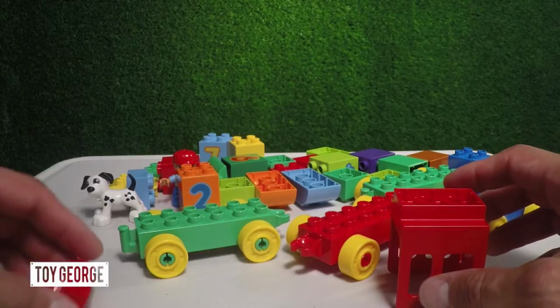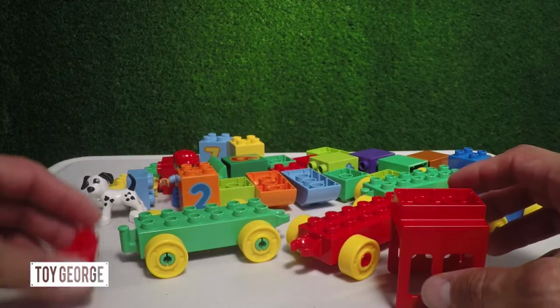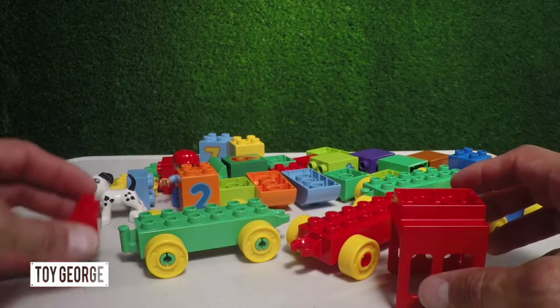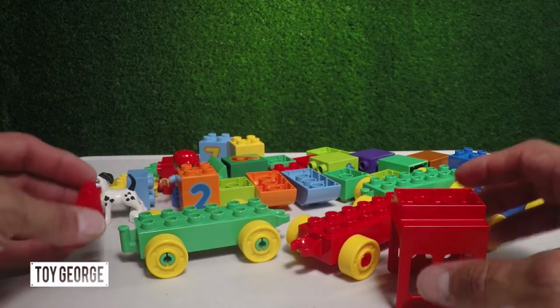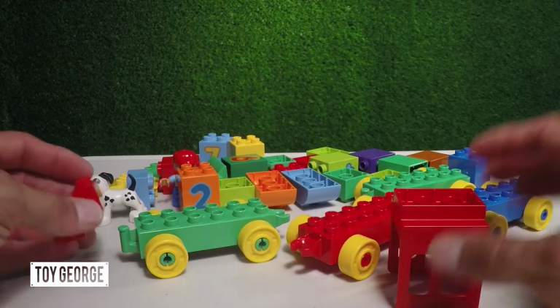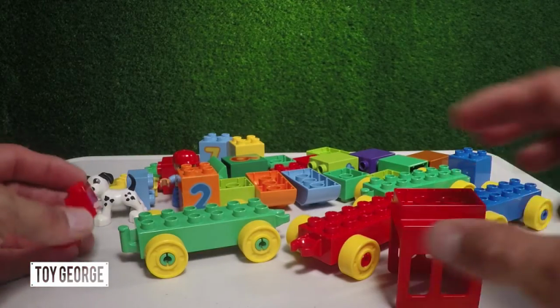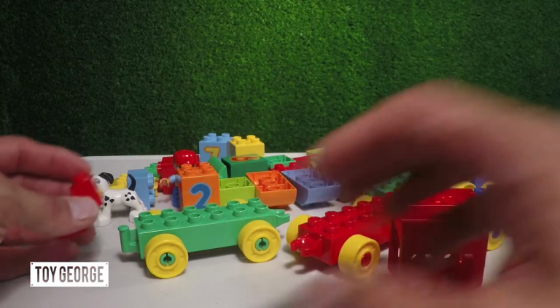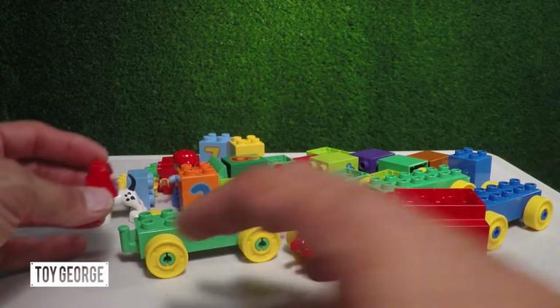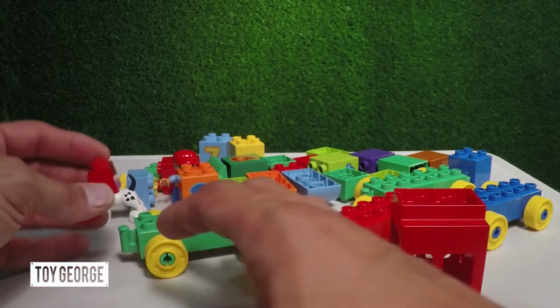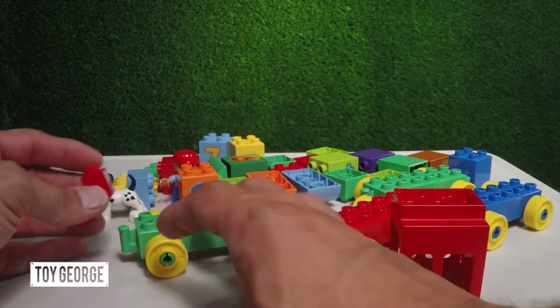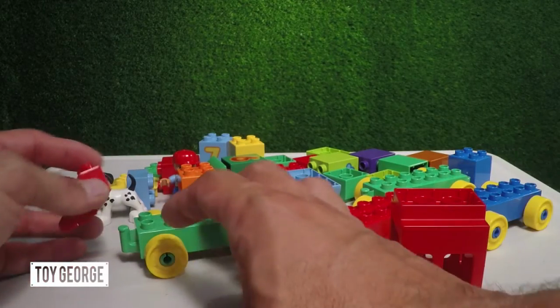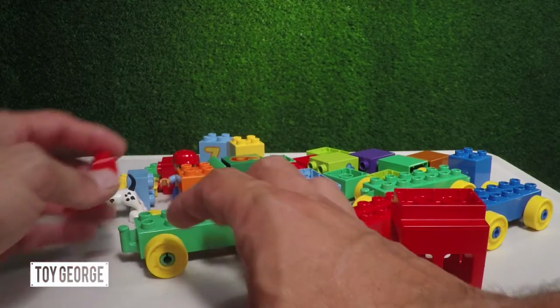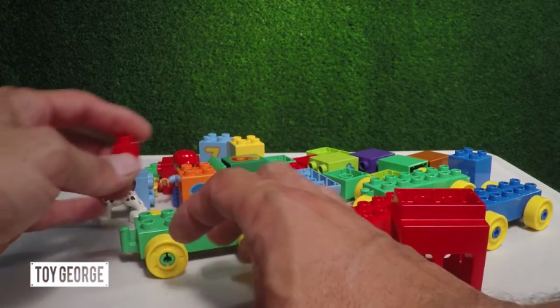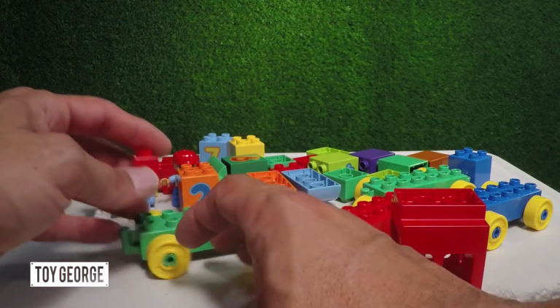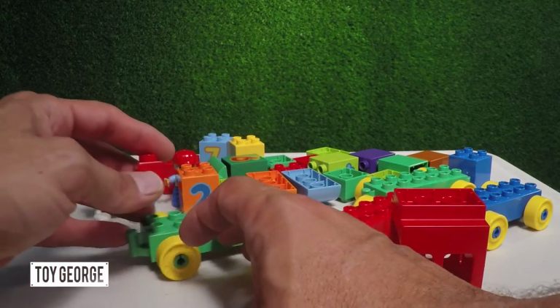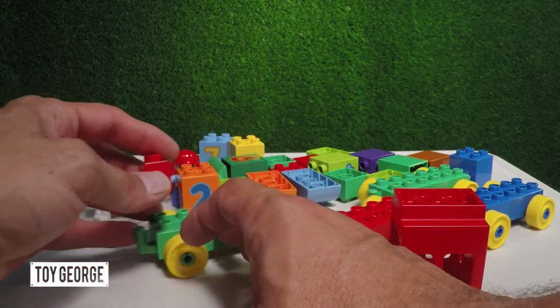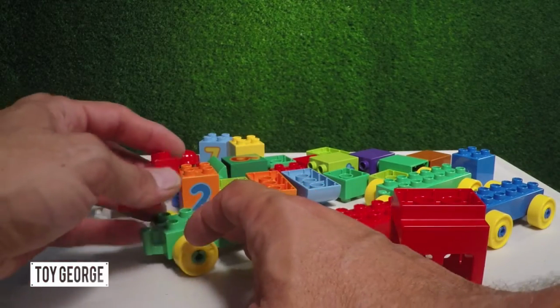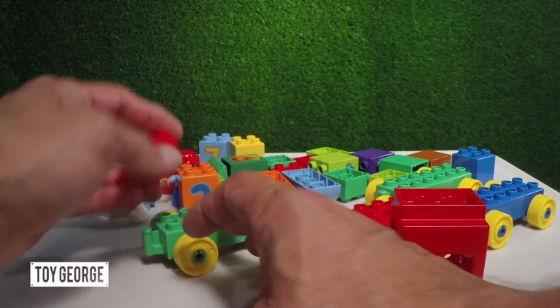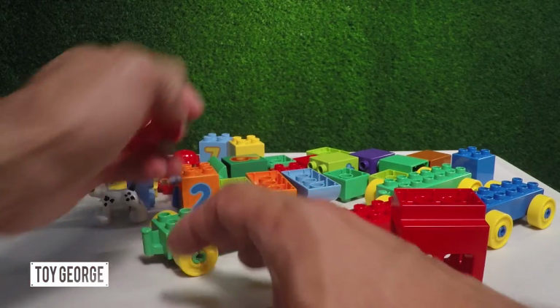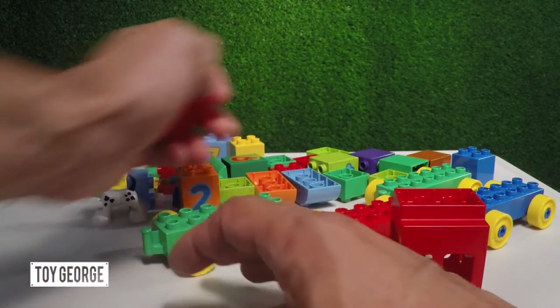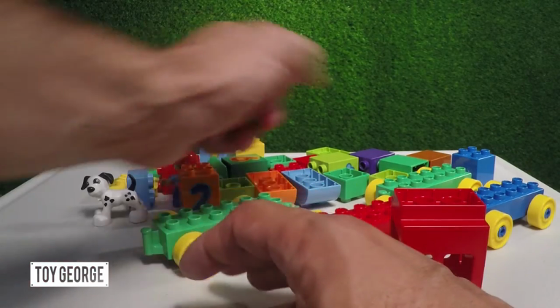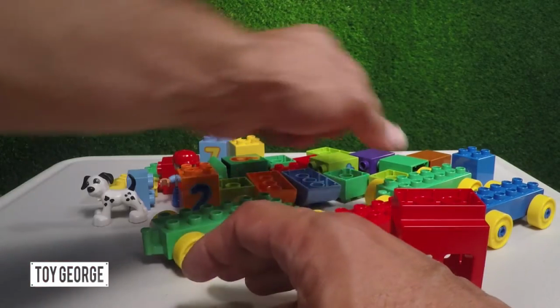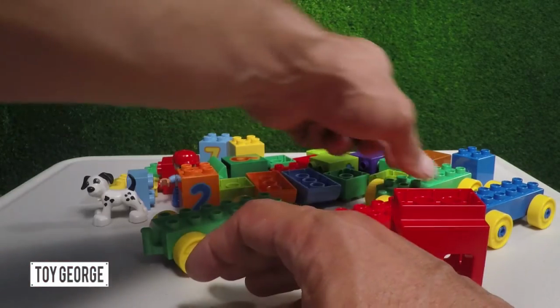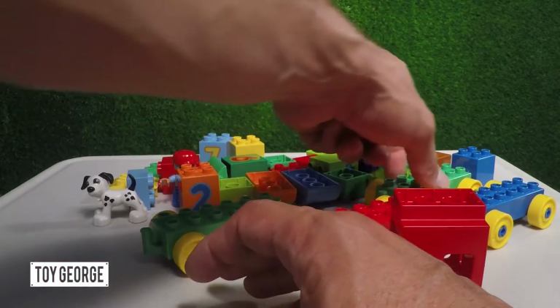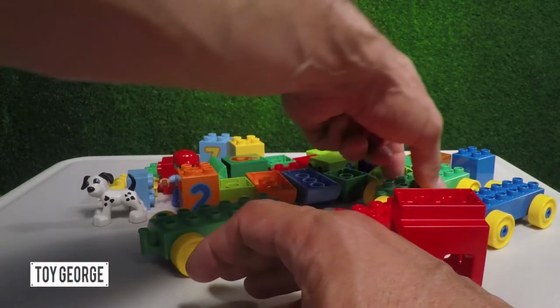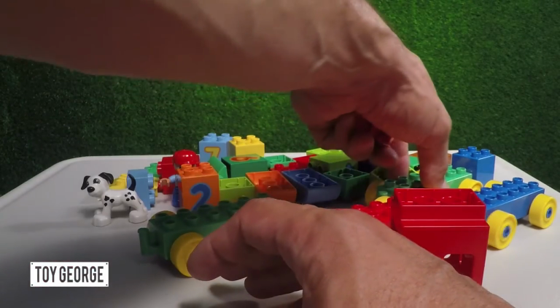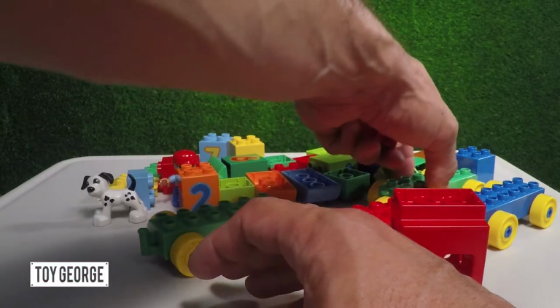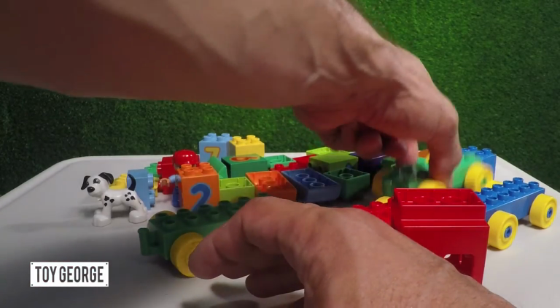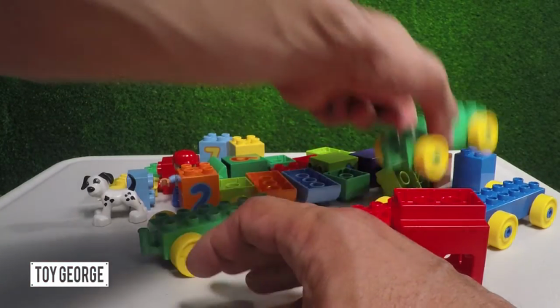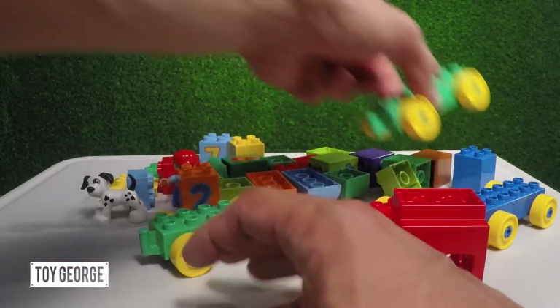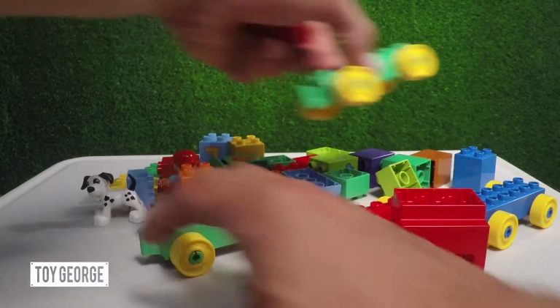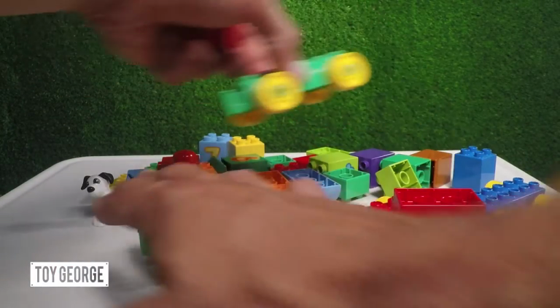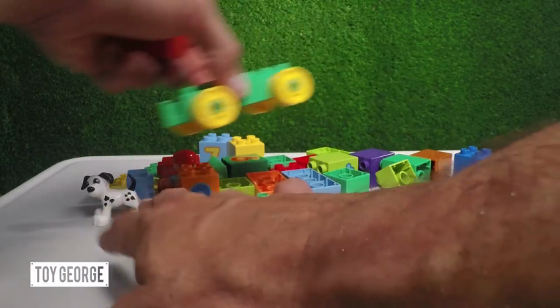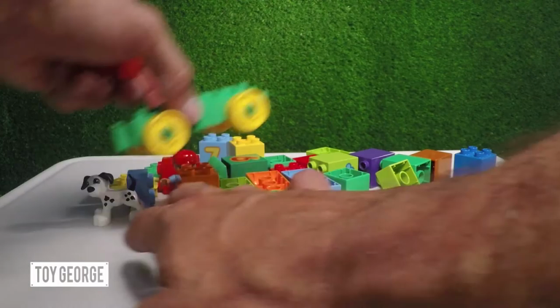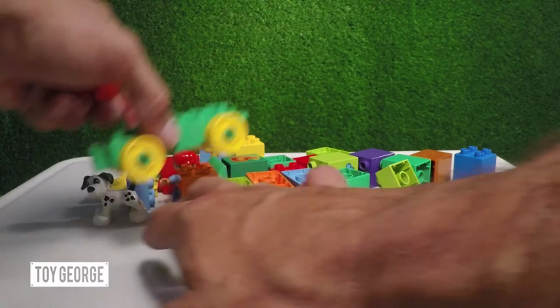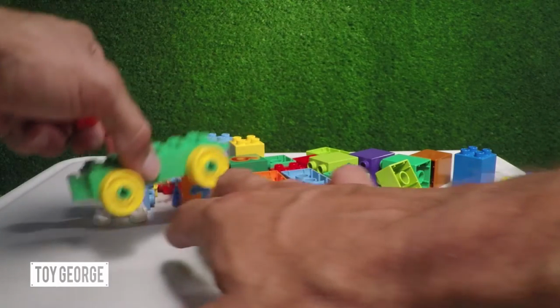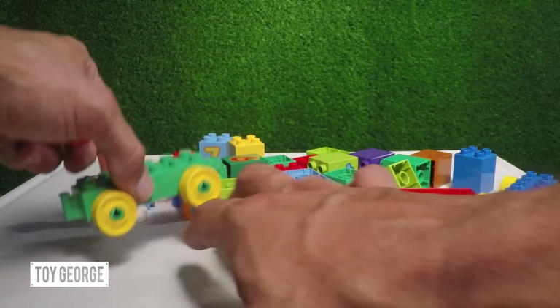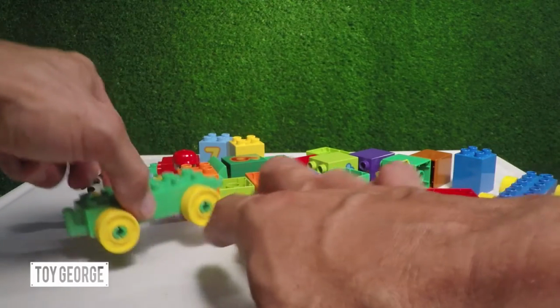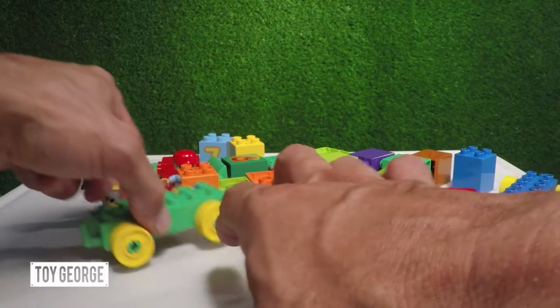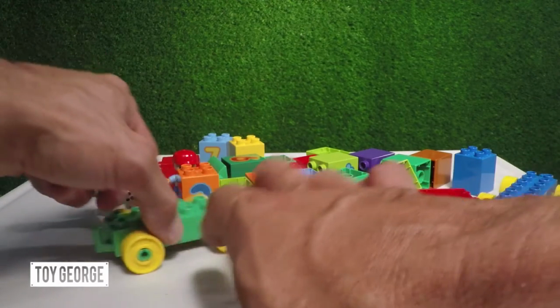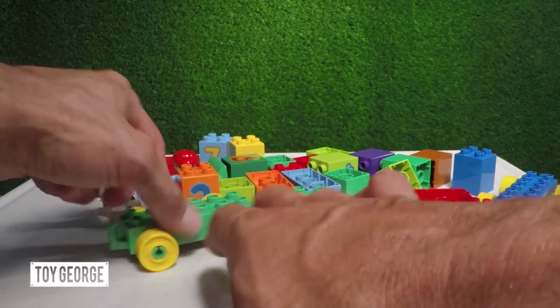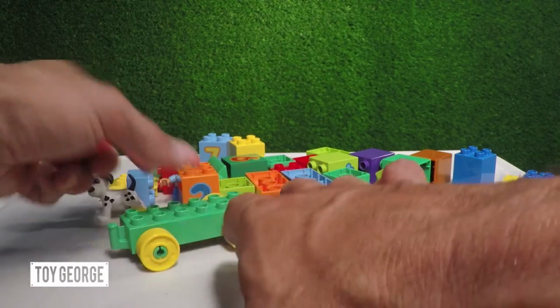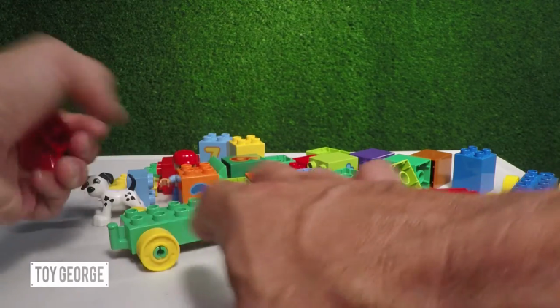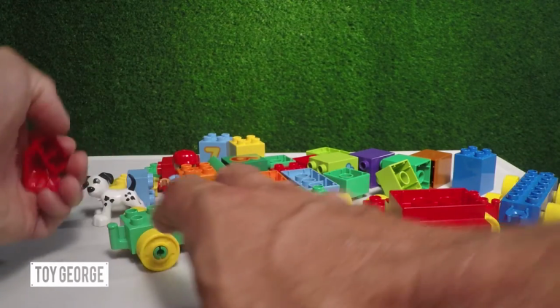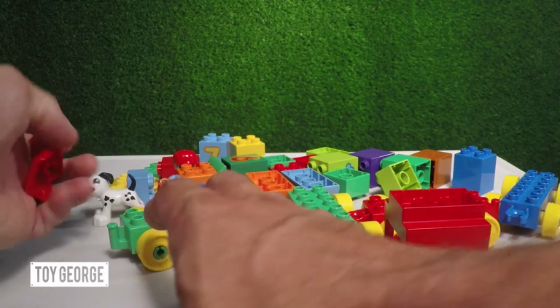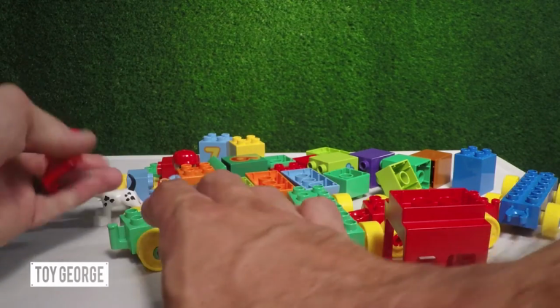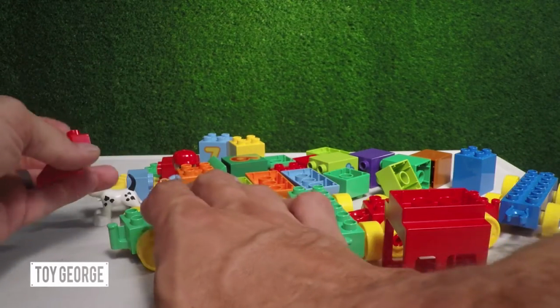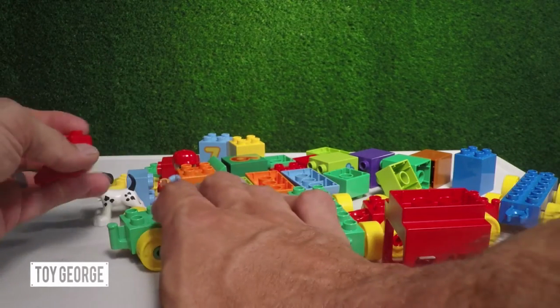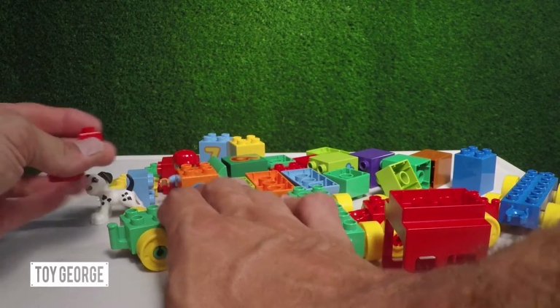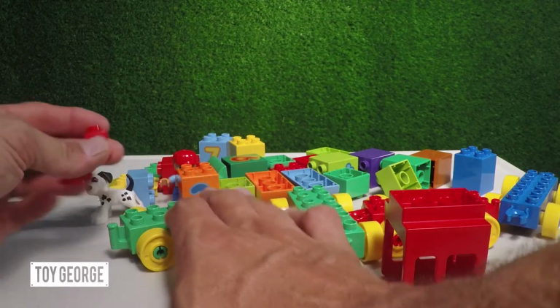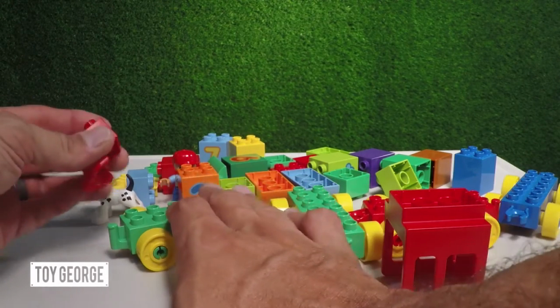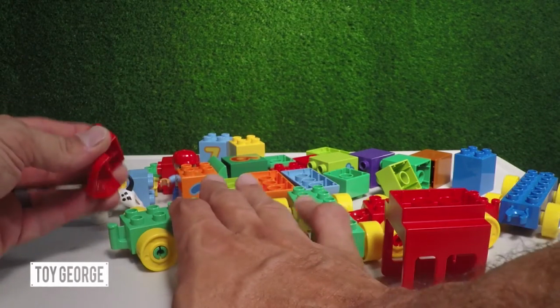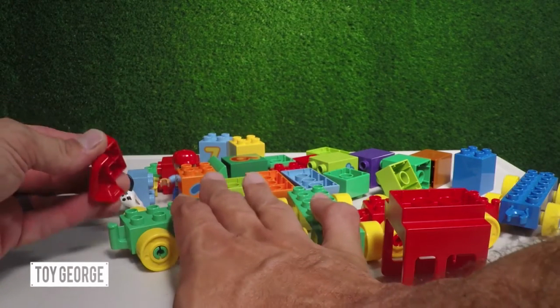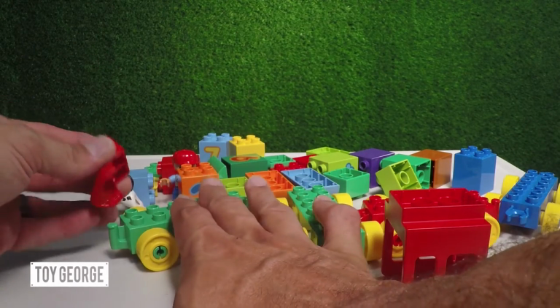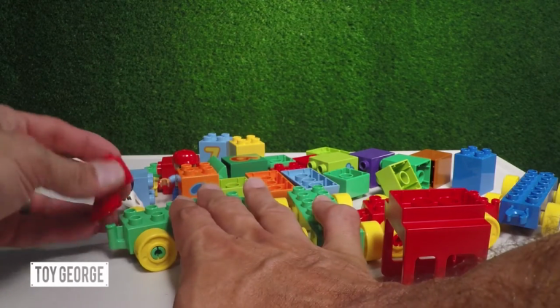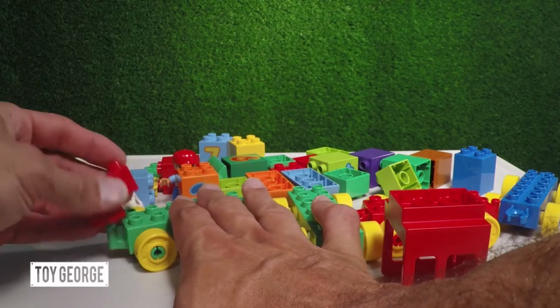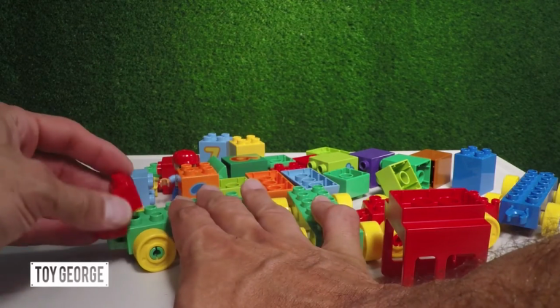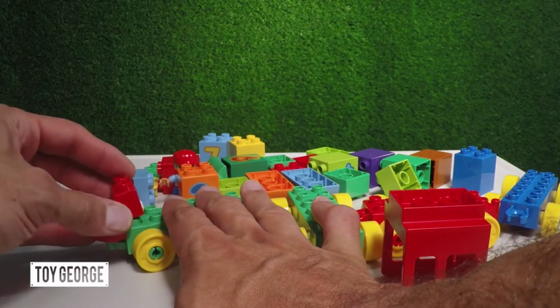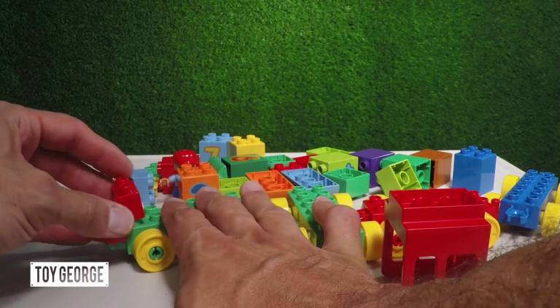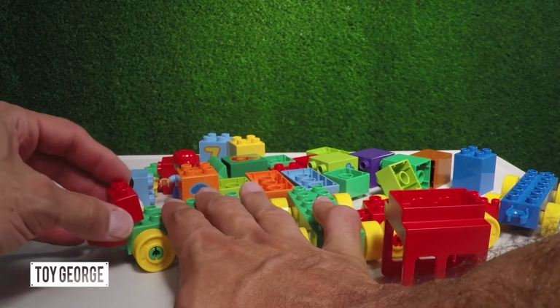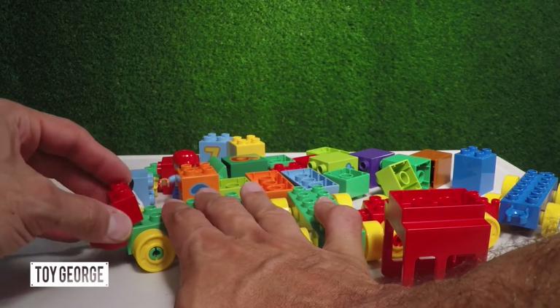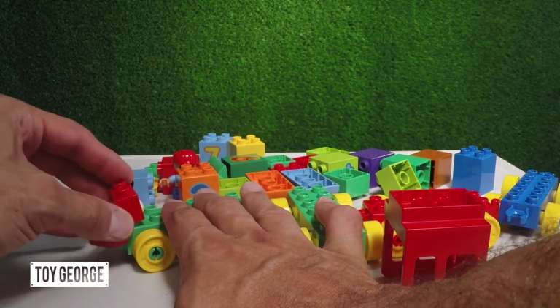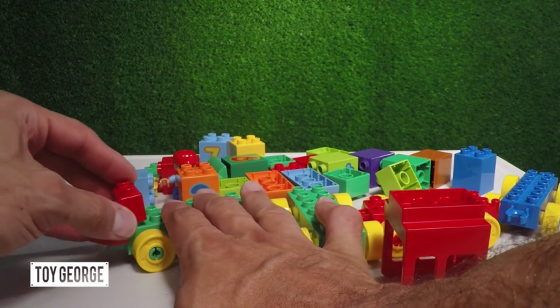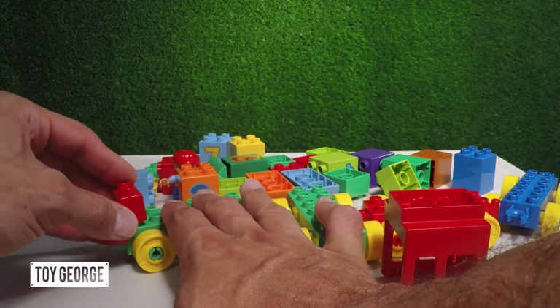Alright, it looks like we have everything lined up here, so now it should be a pretty easy setup and start building the train.